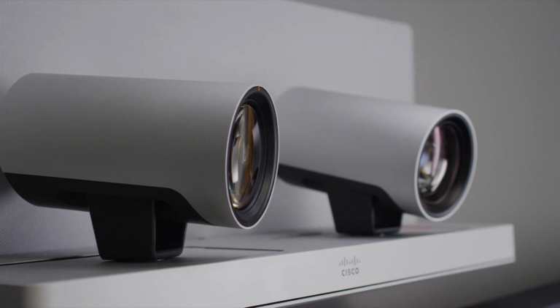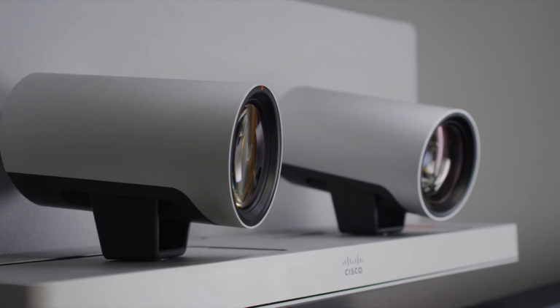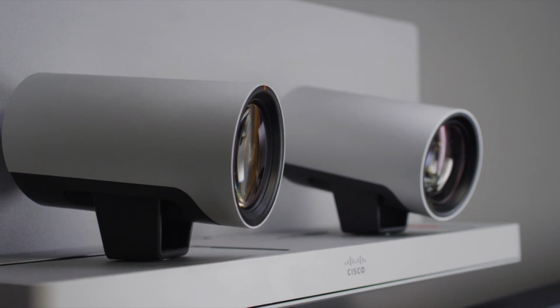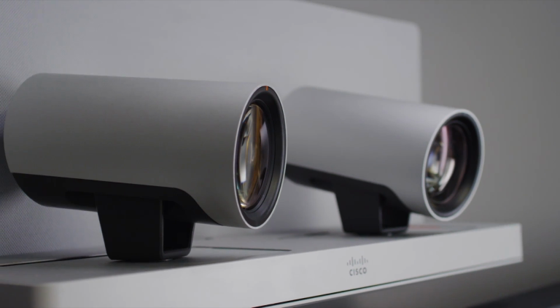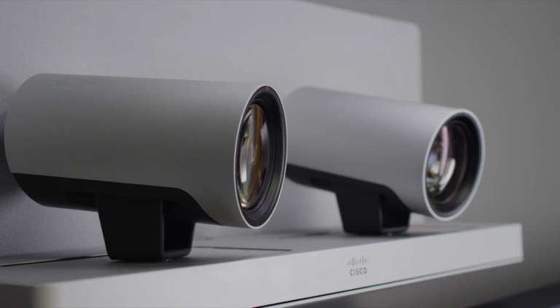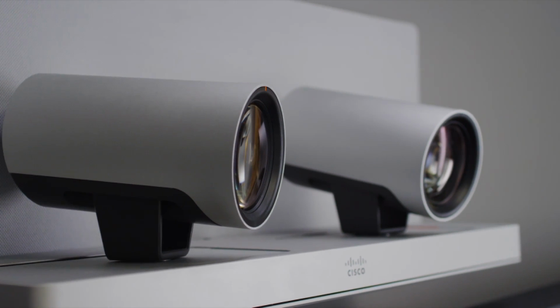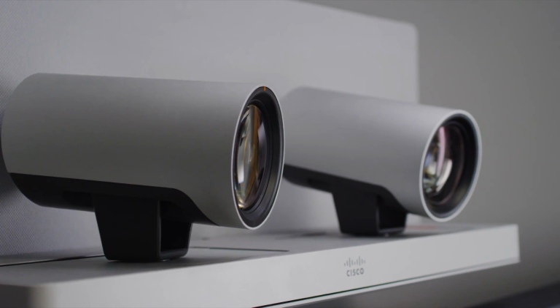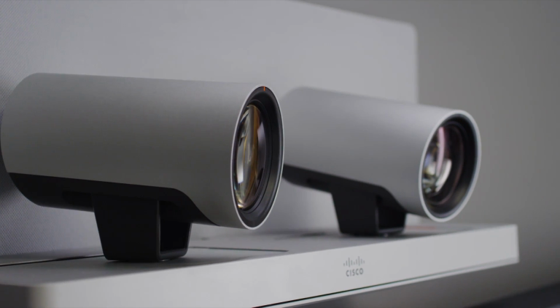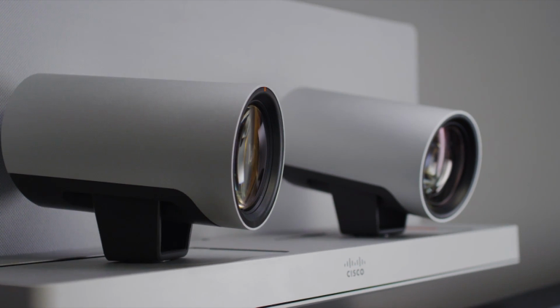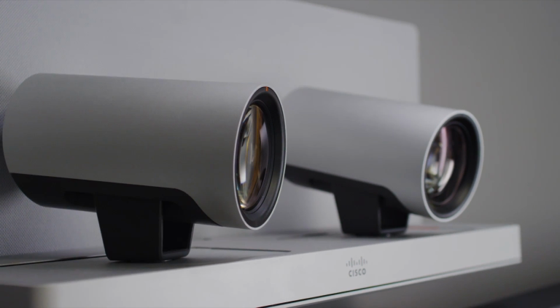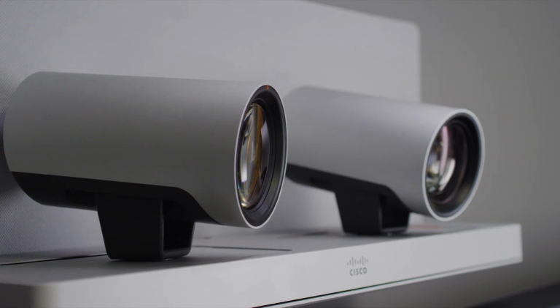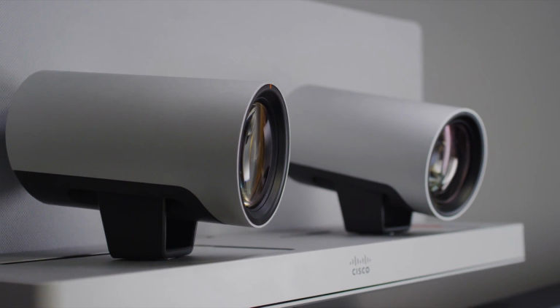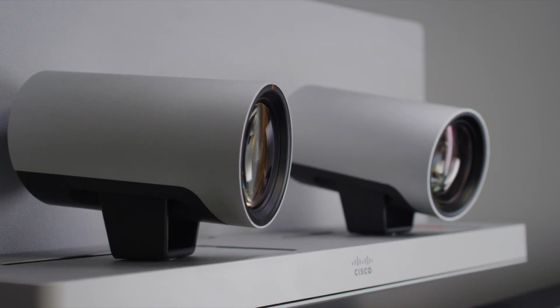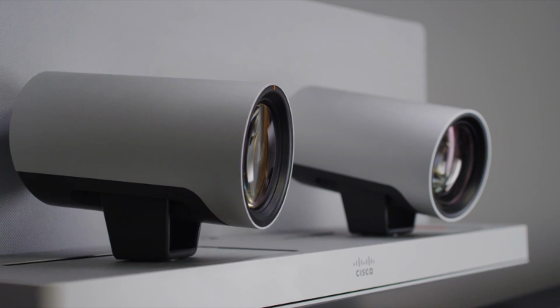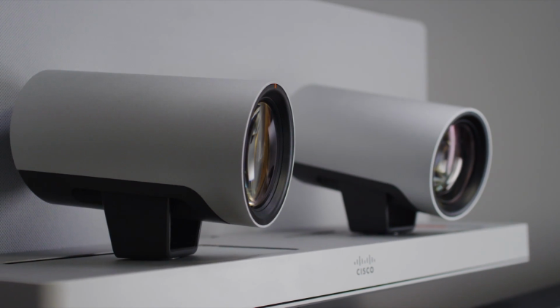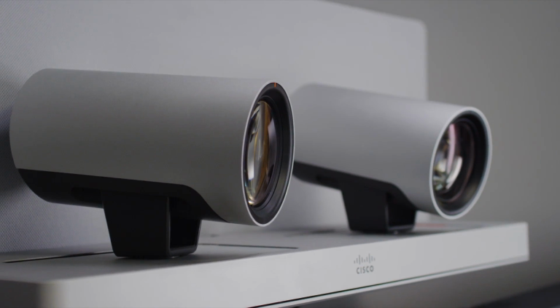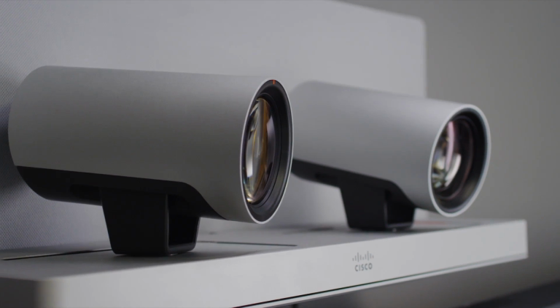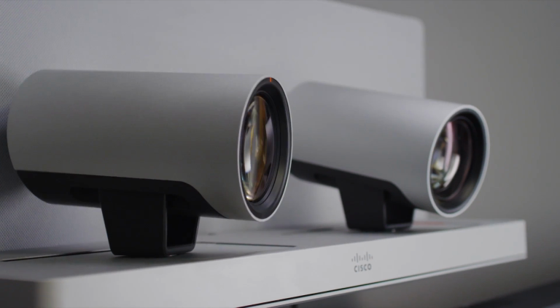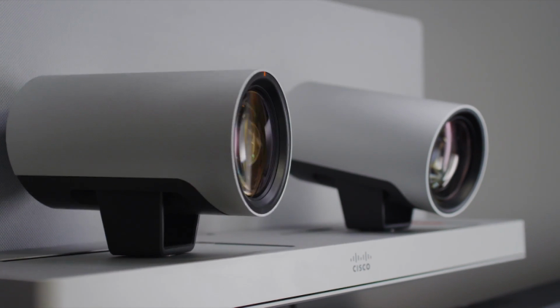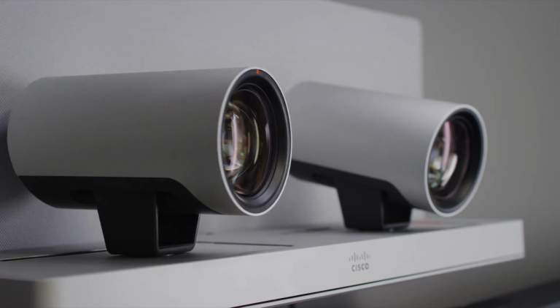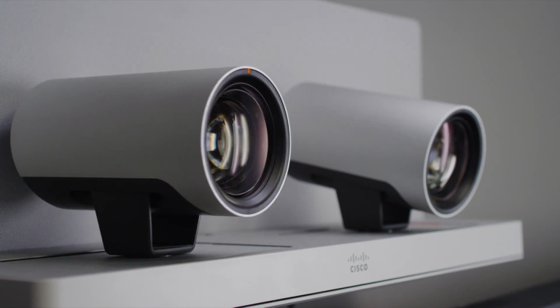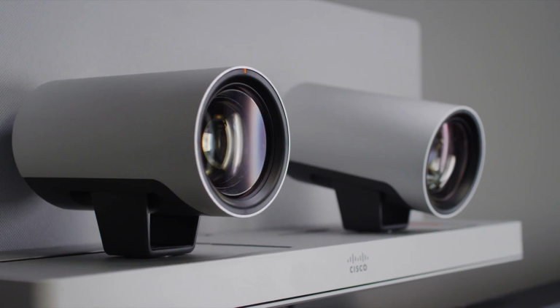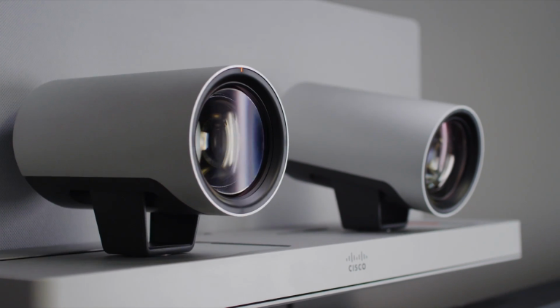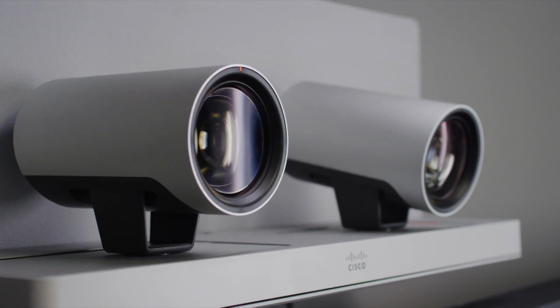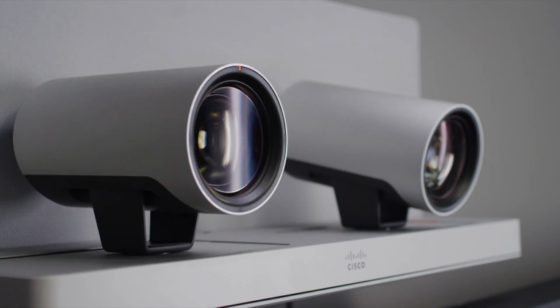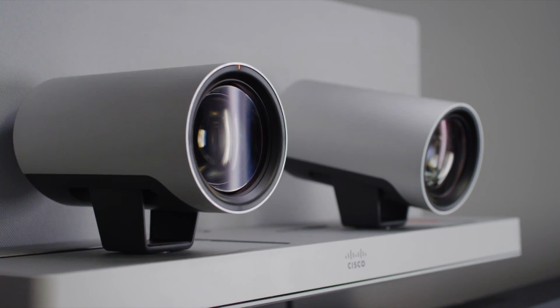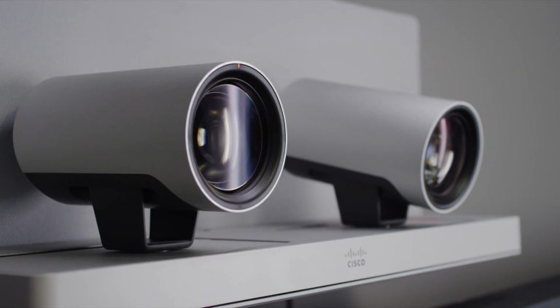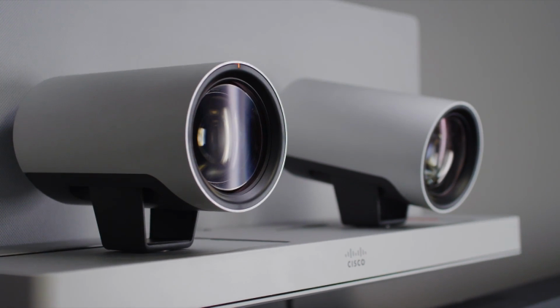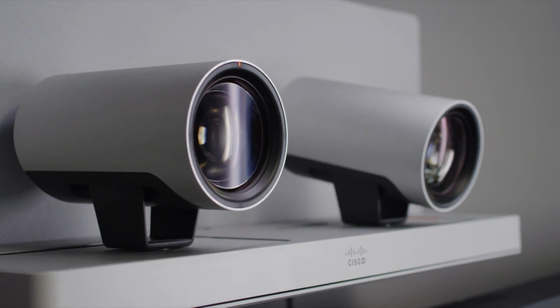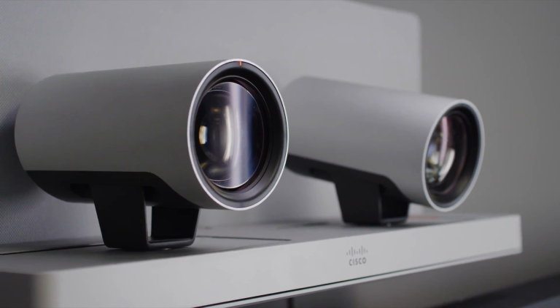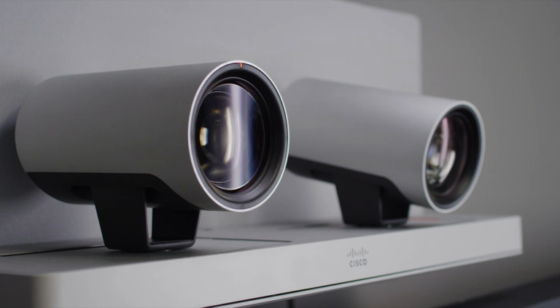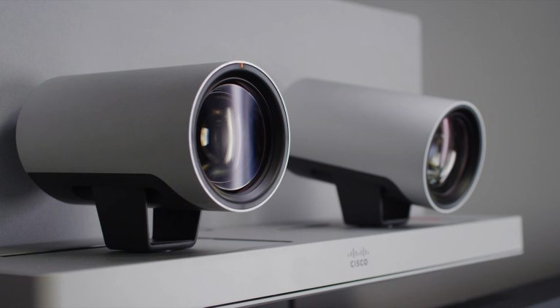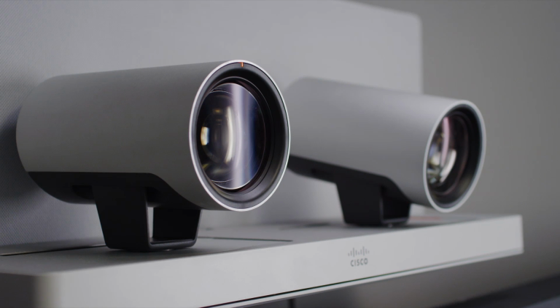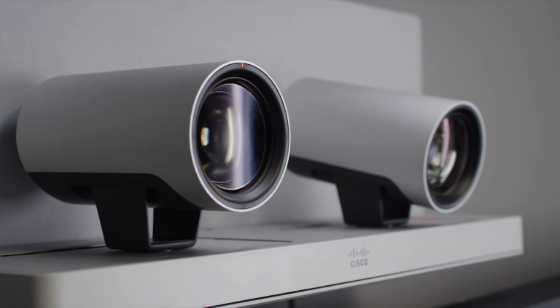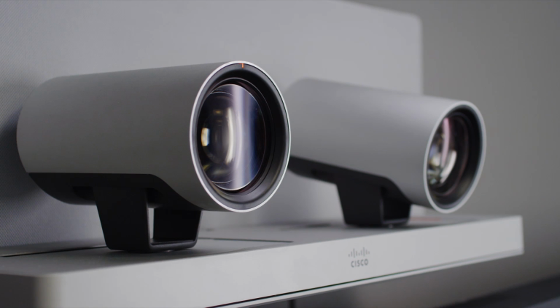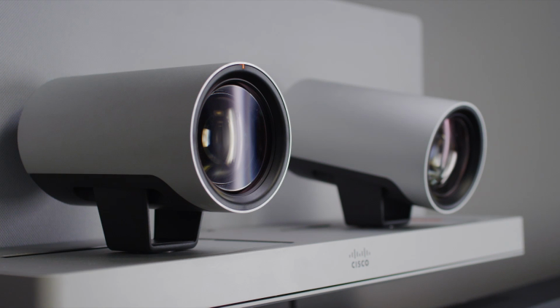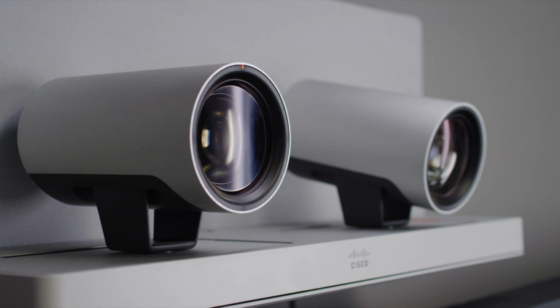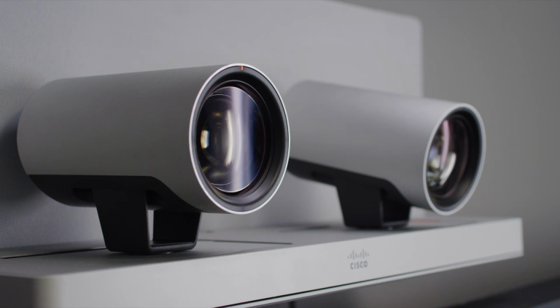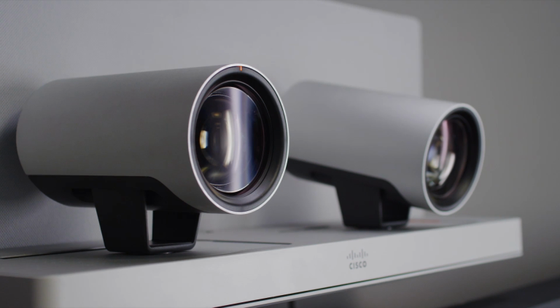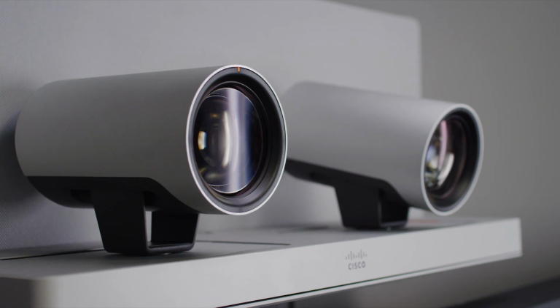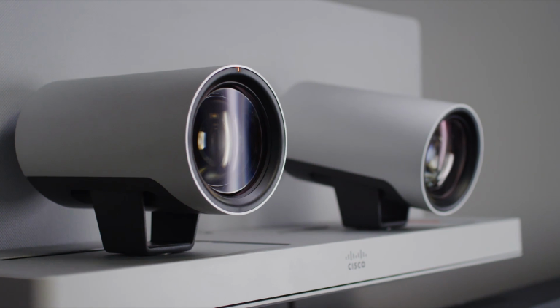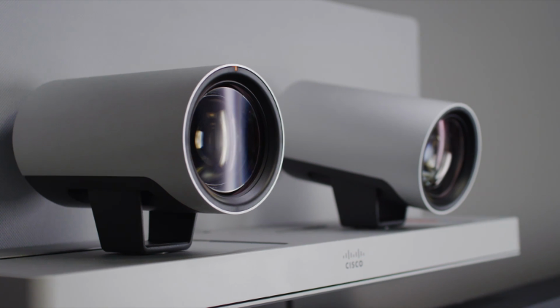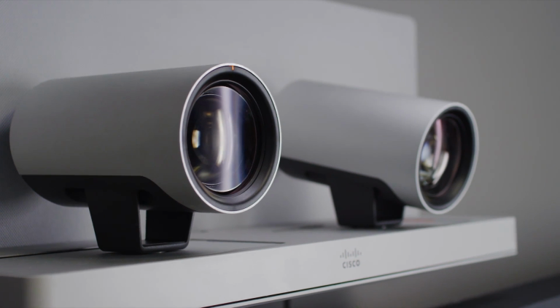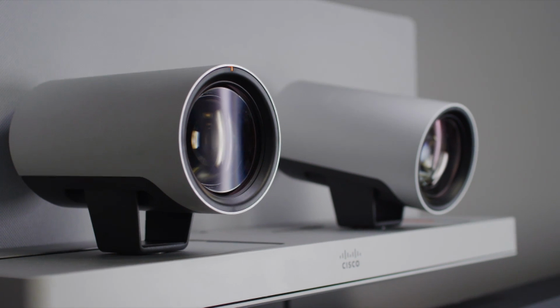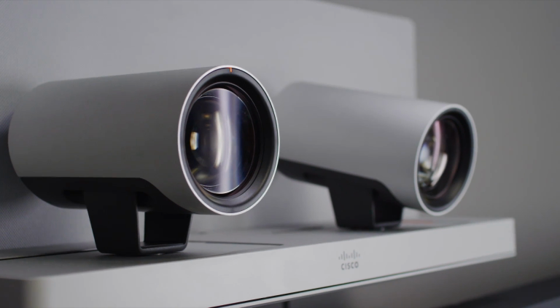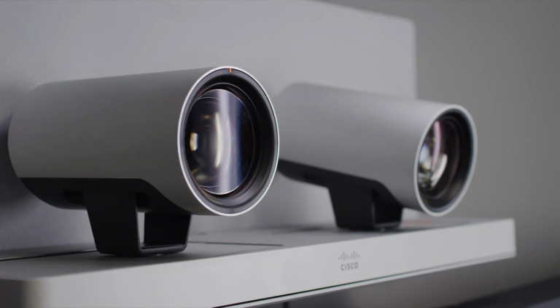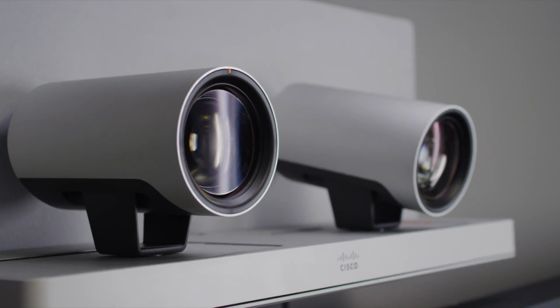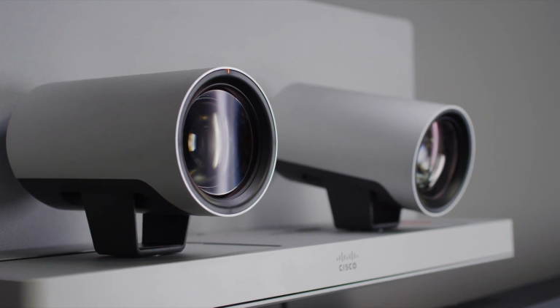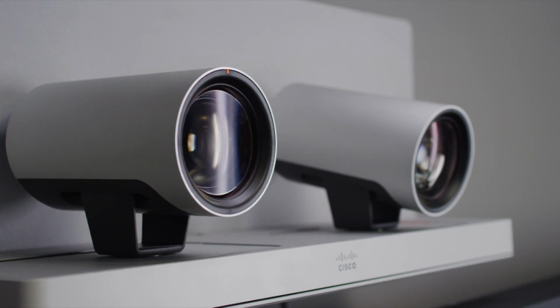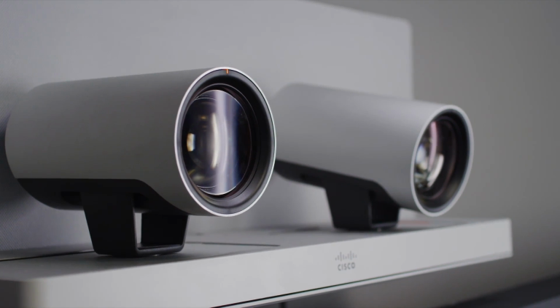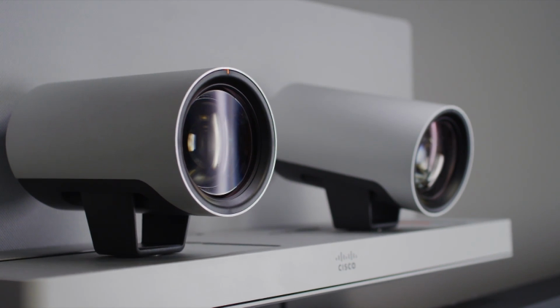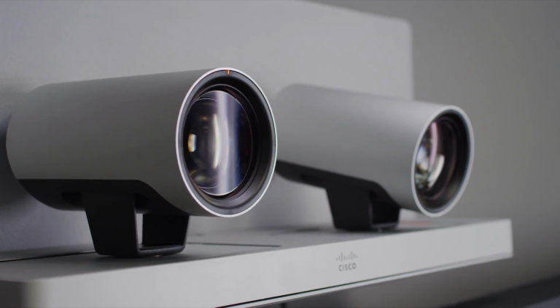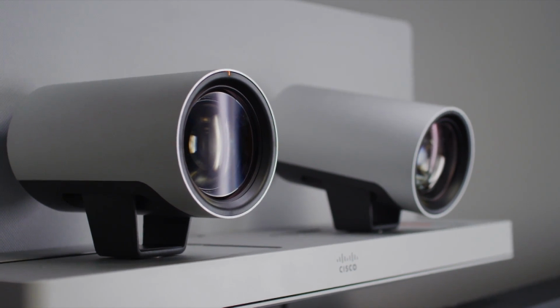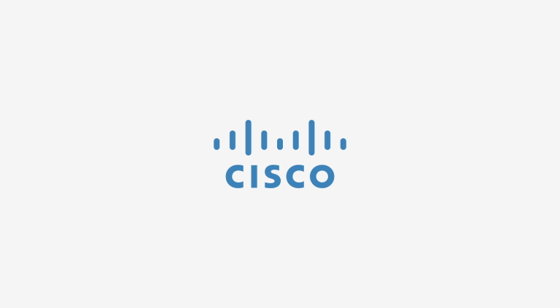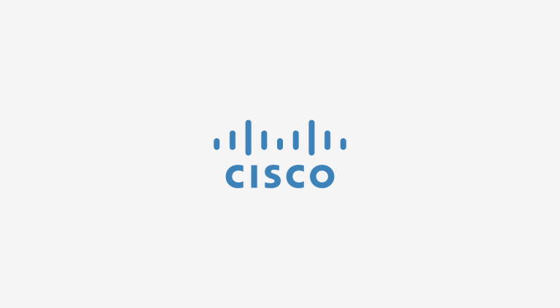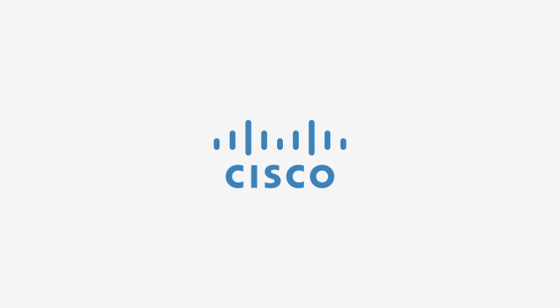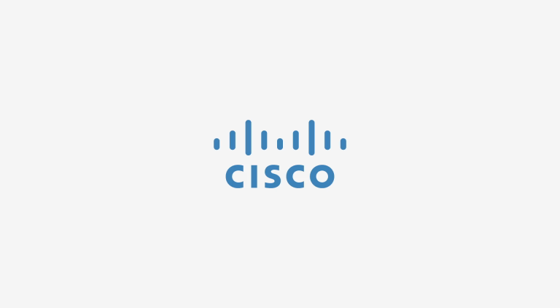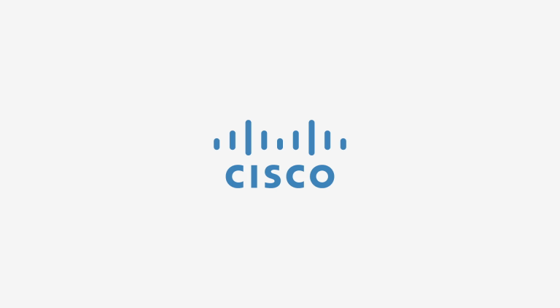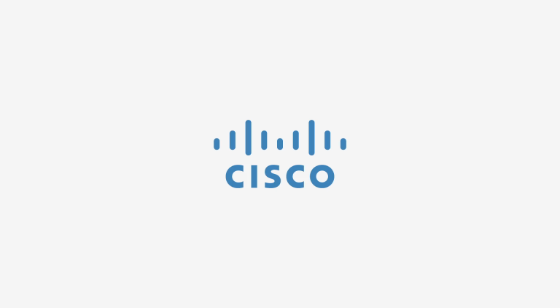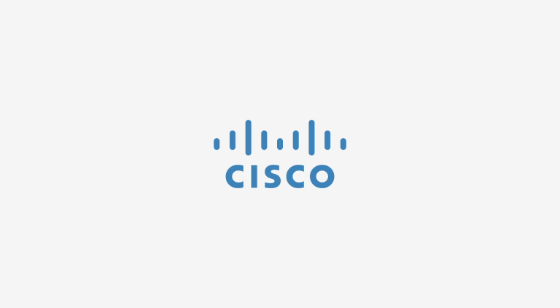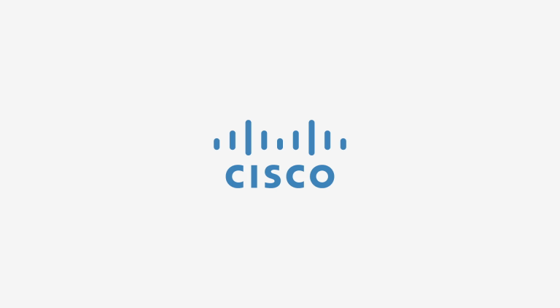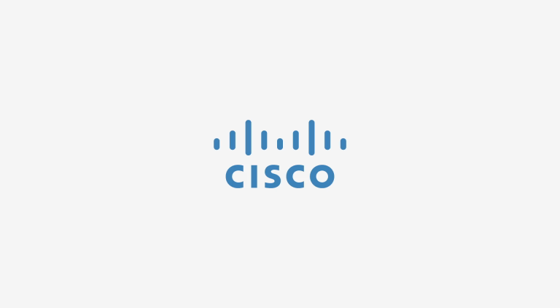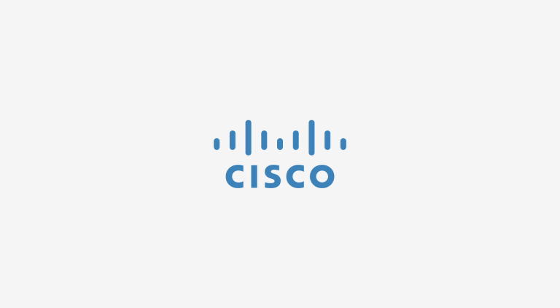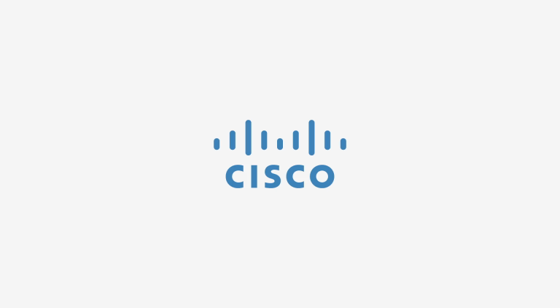SpeakerTrack 60 lets you enjoy a personable, intuitive video experience that can be better than being there.